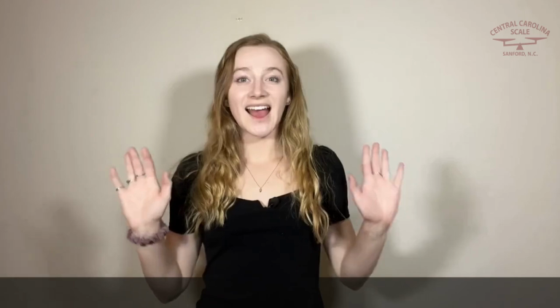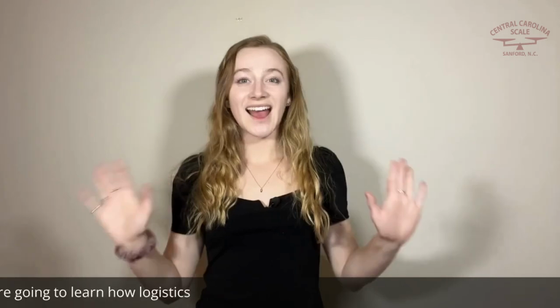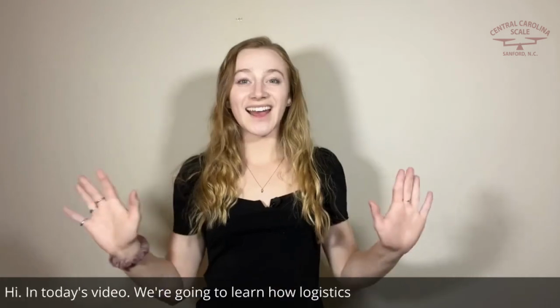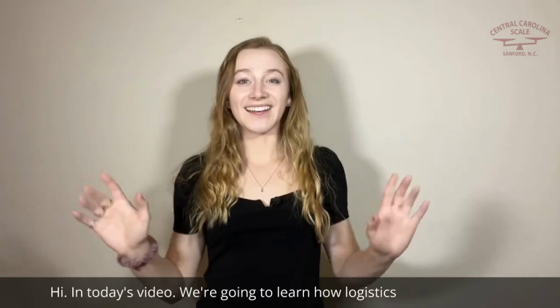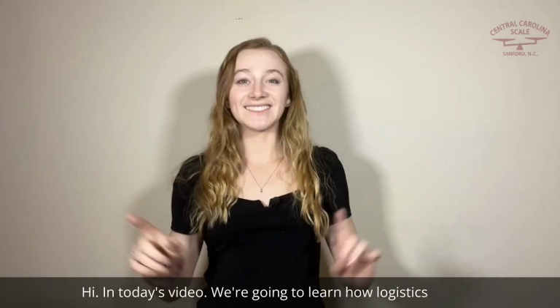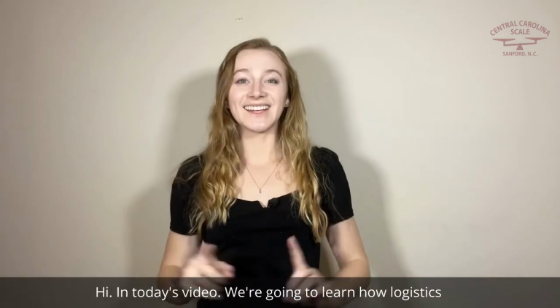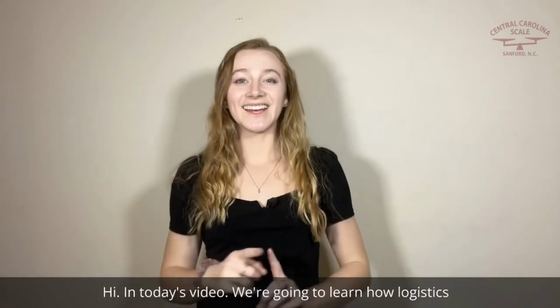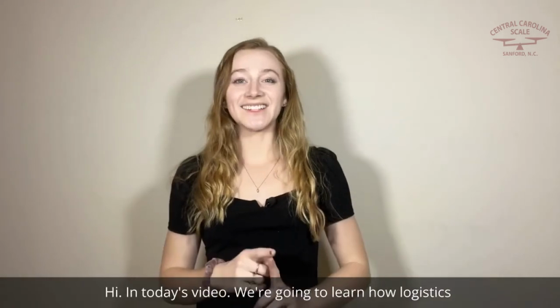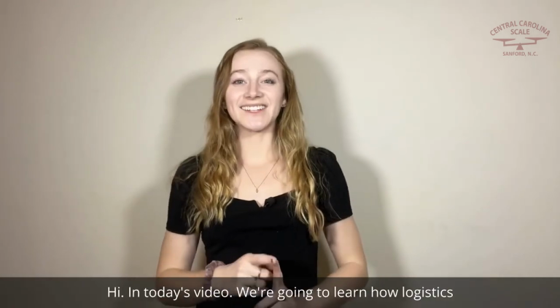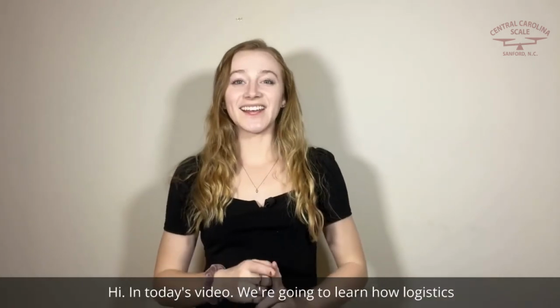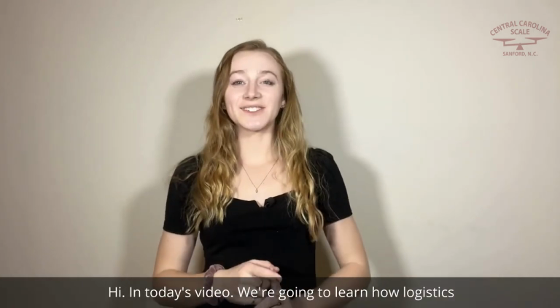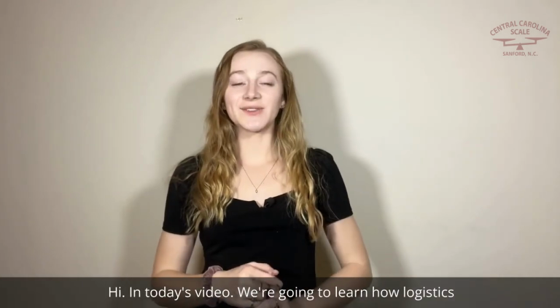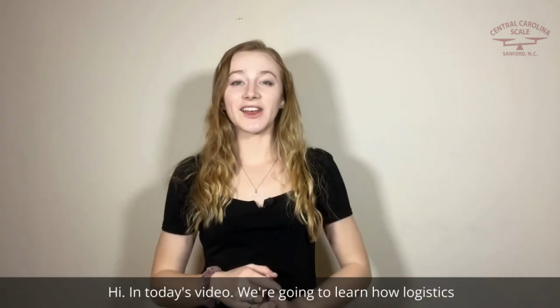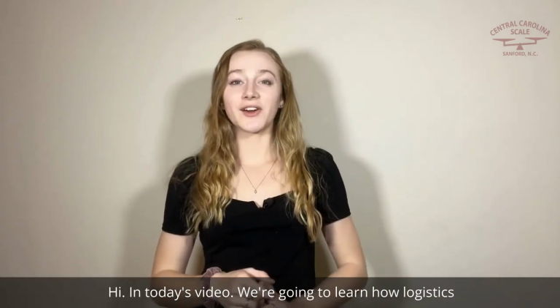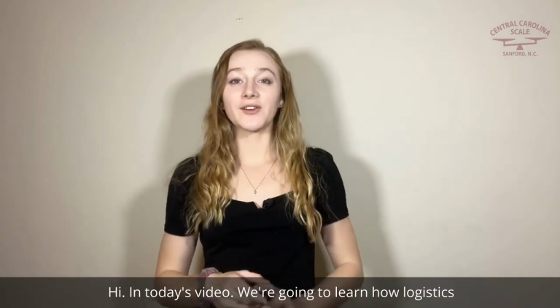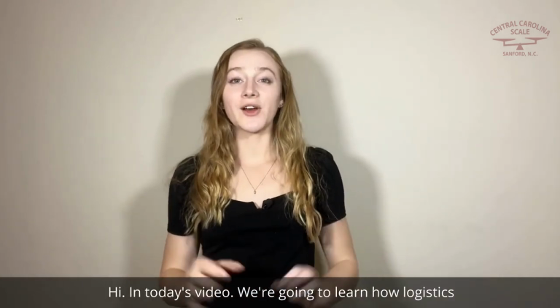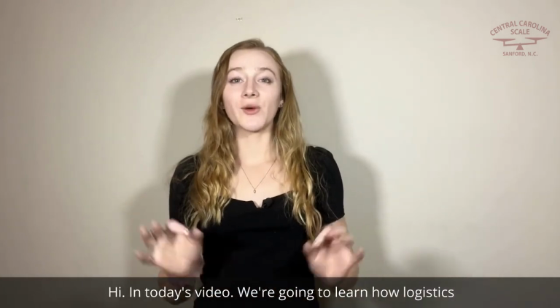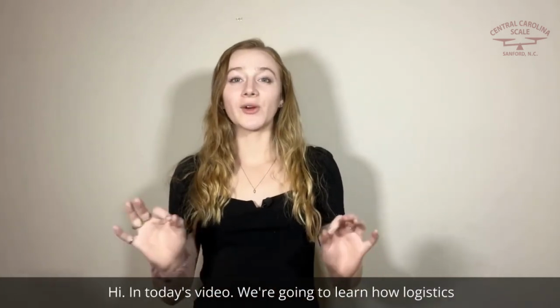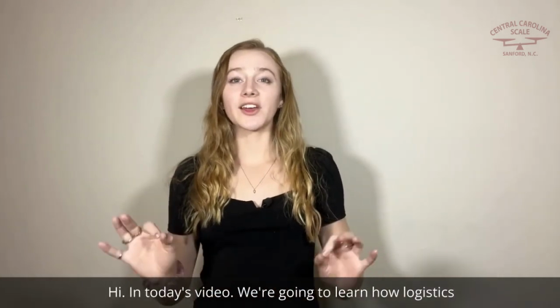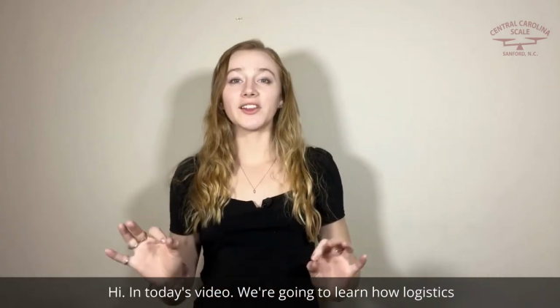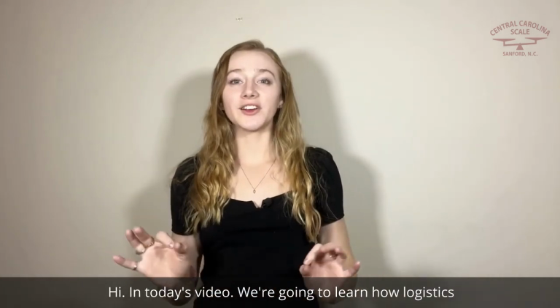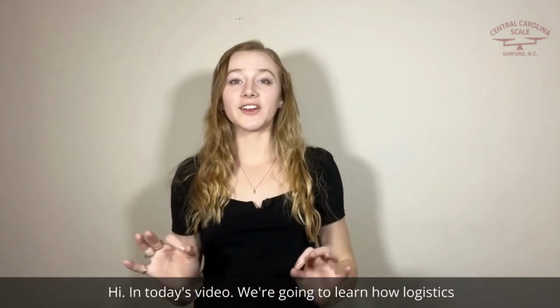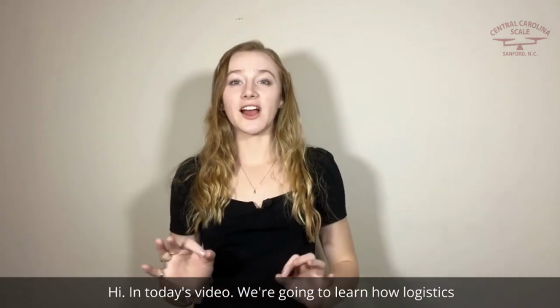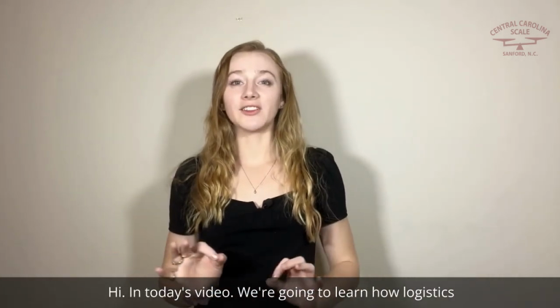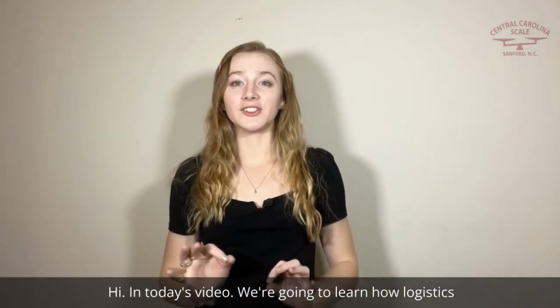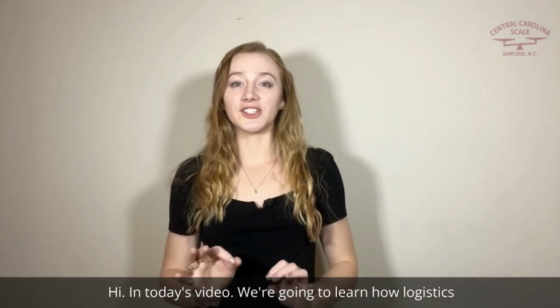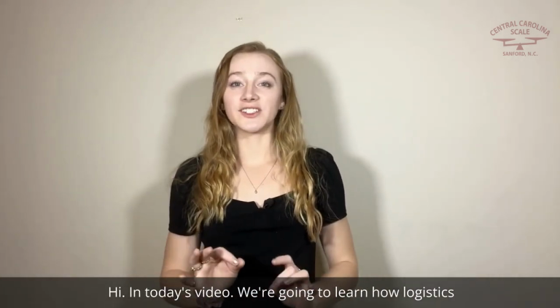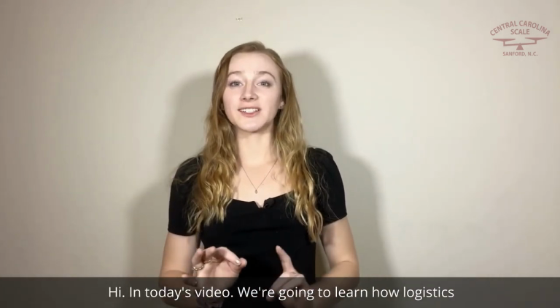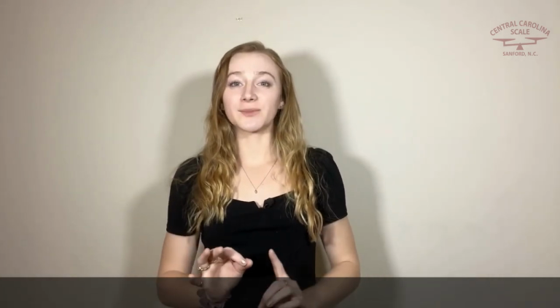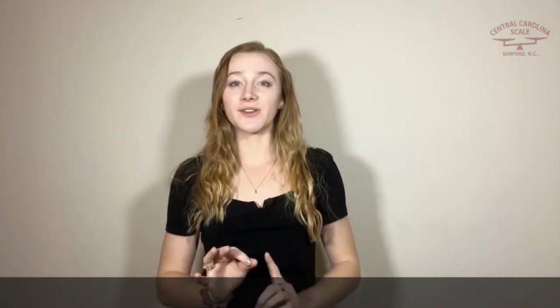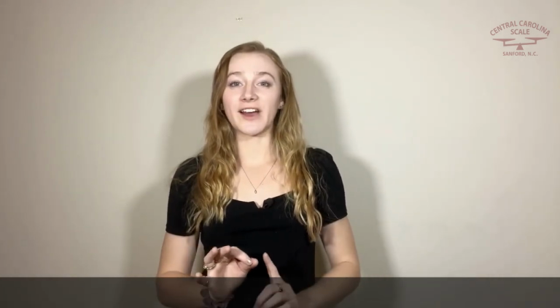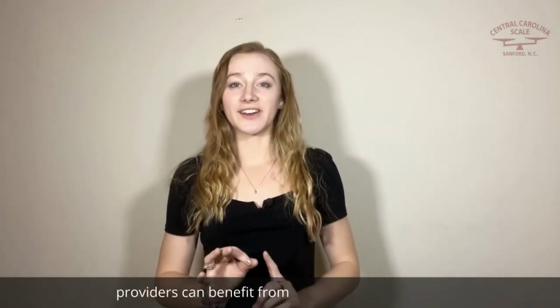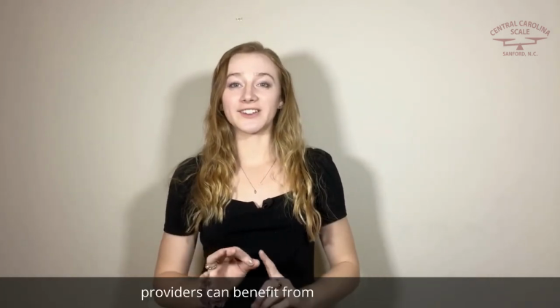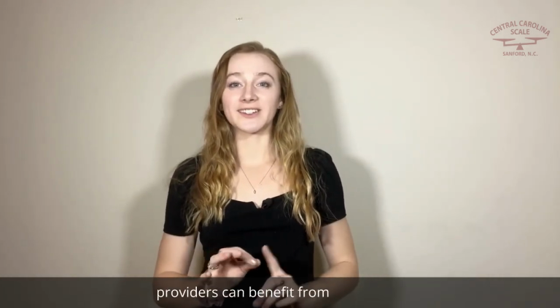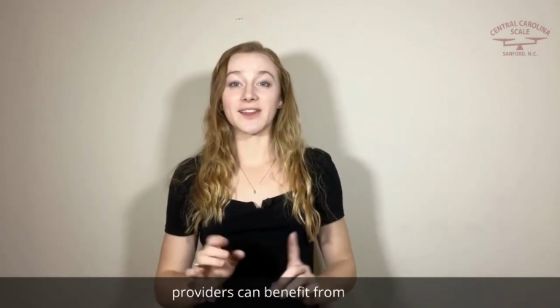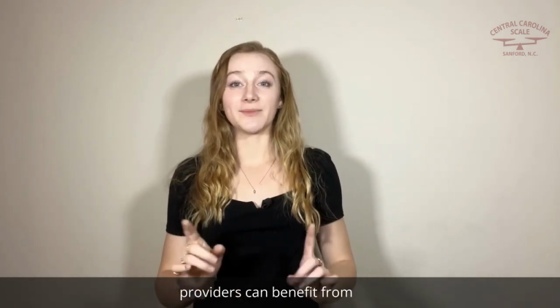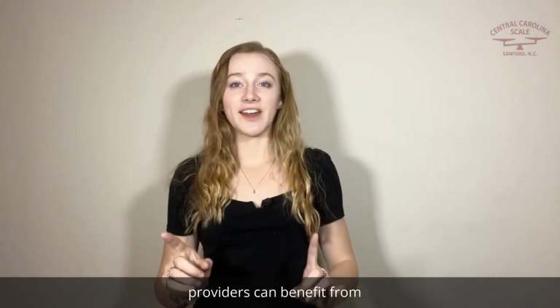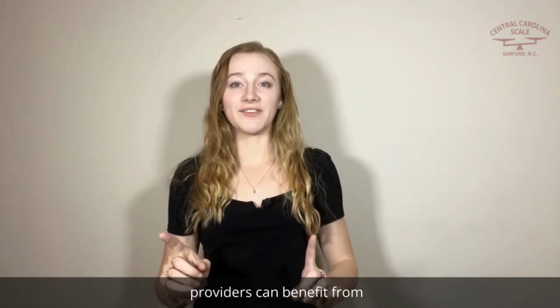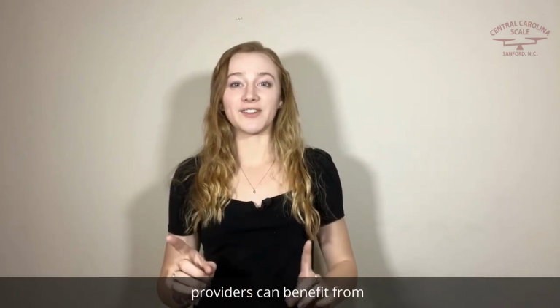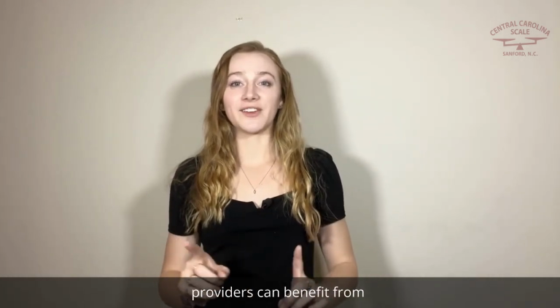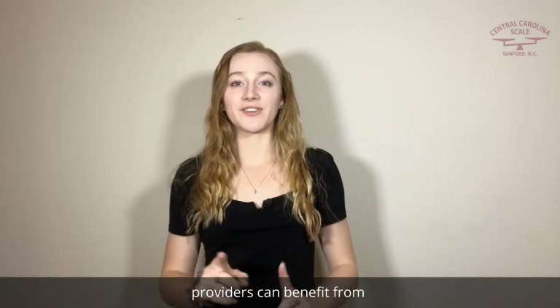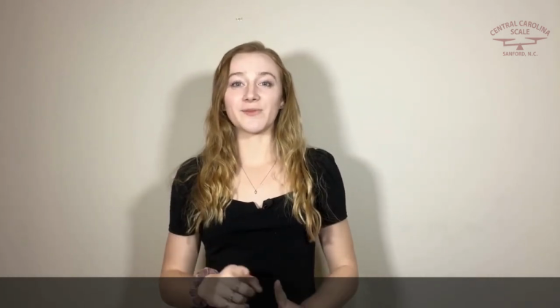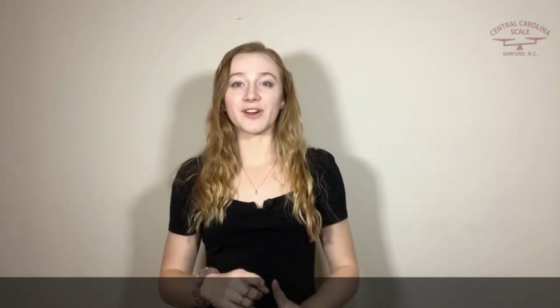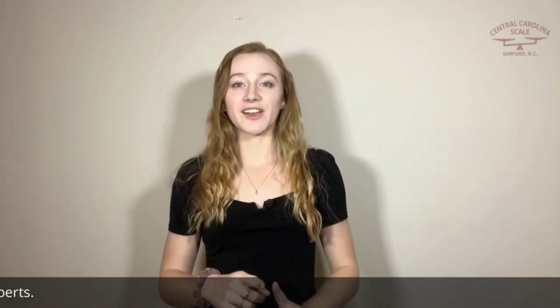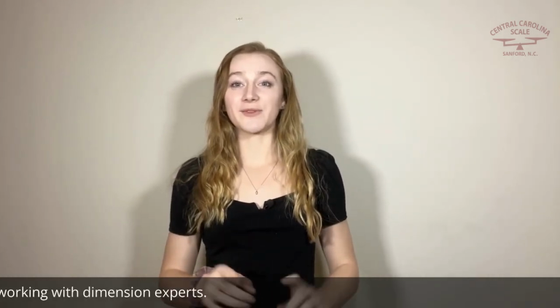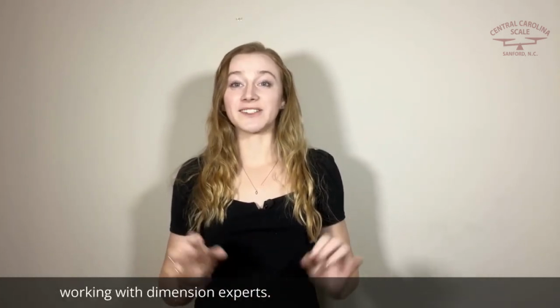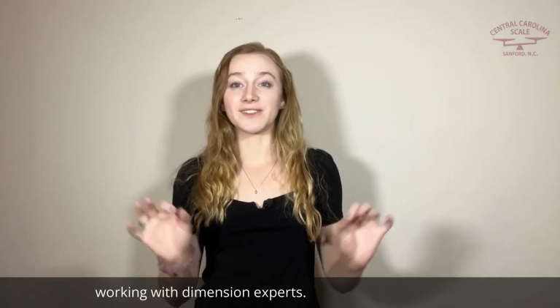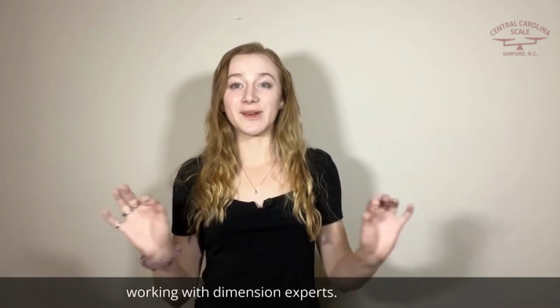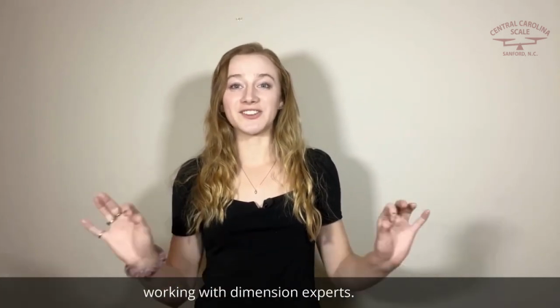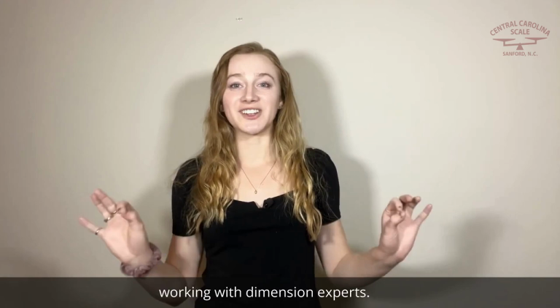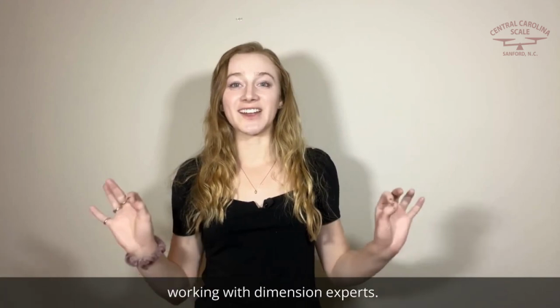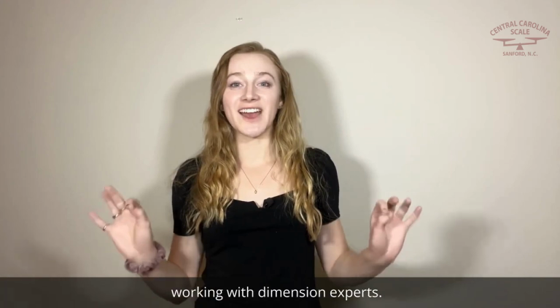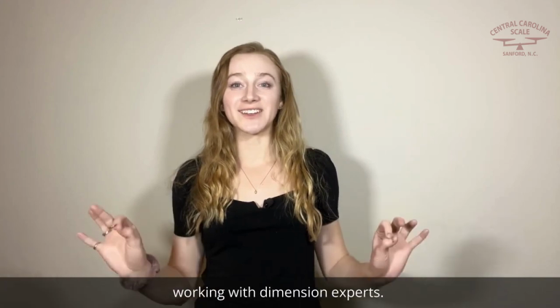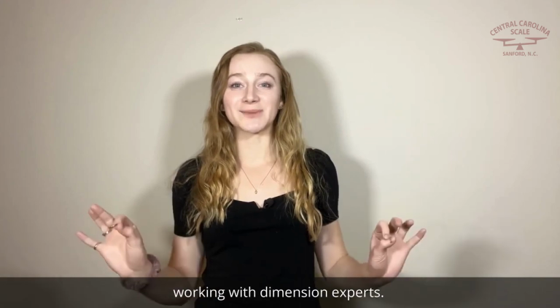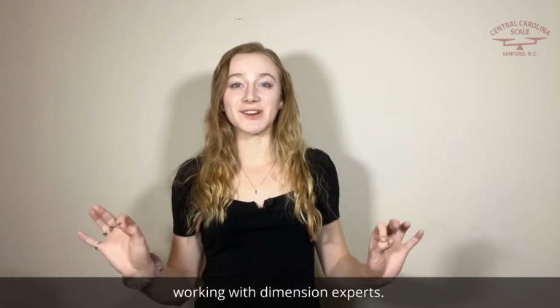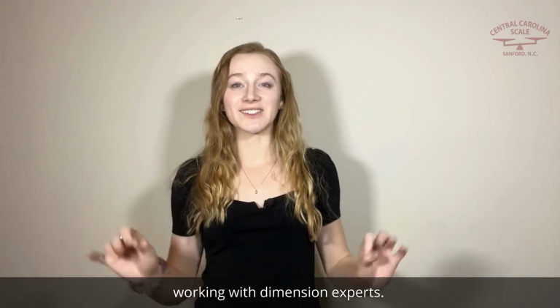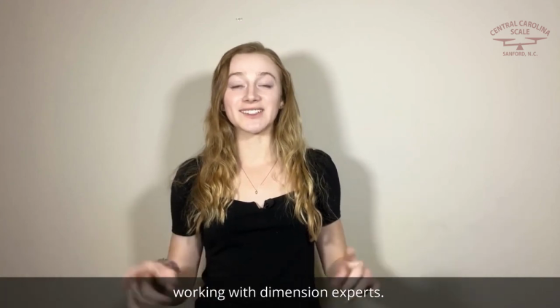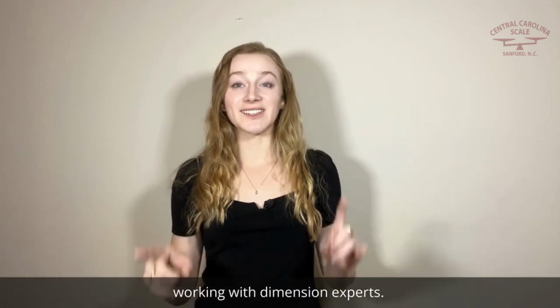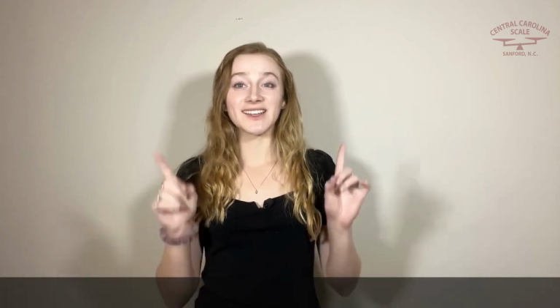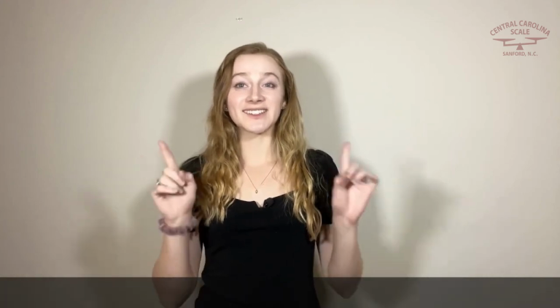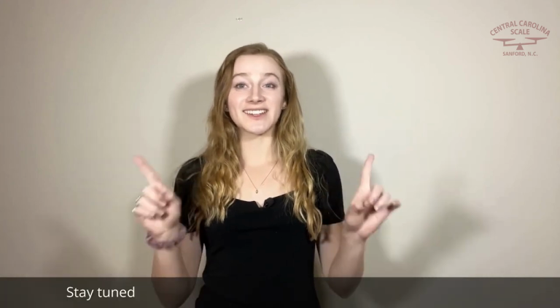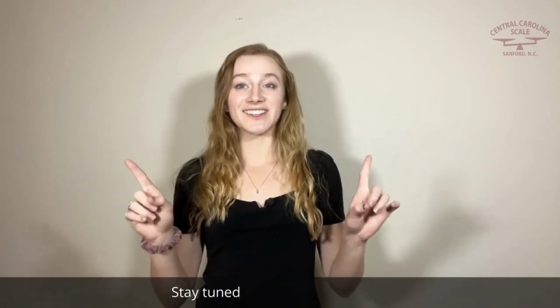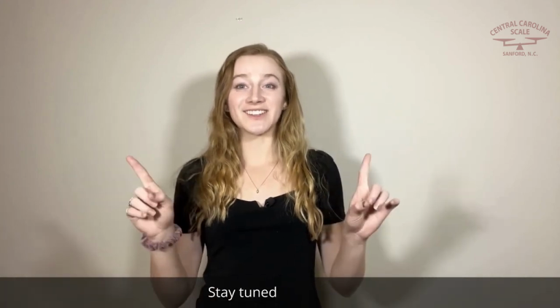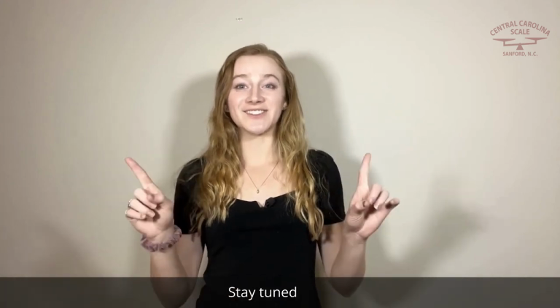Hi! In today's video, we're going to learn how logistics providers can benefit from working with dimensioning experts. Stay tuned!